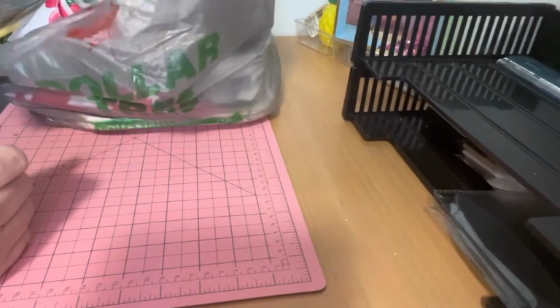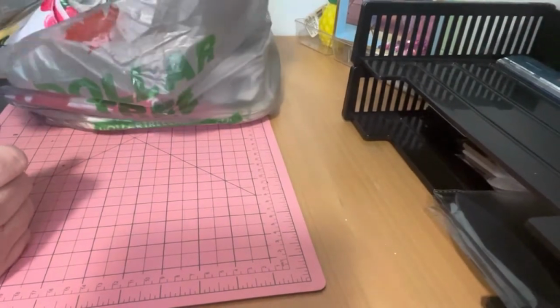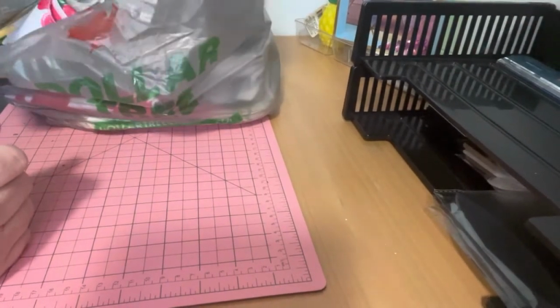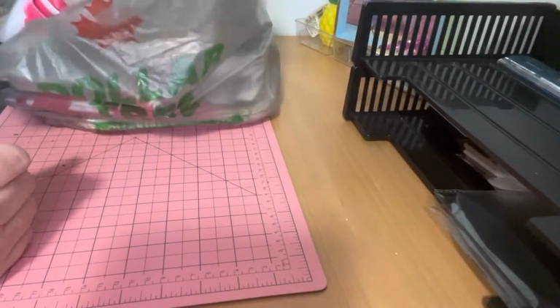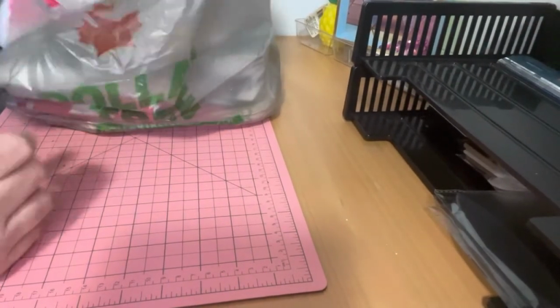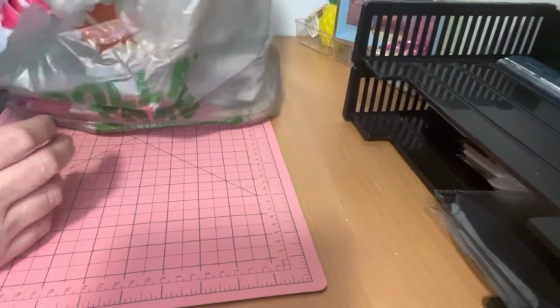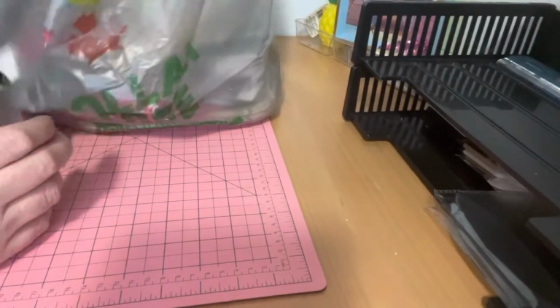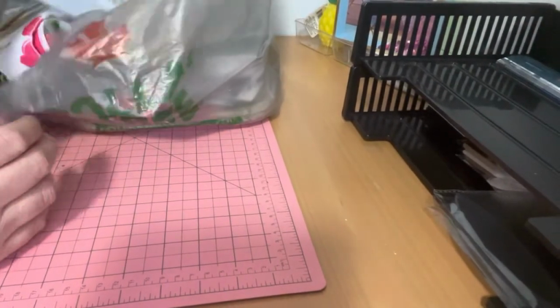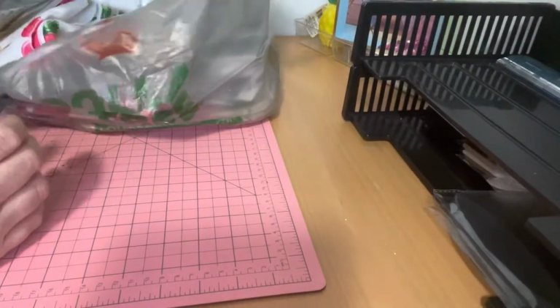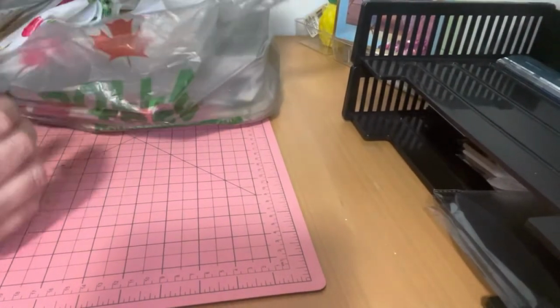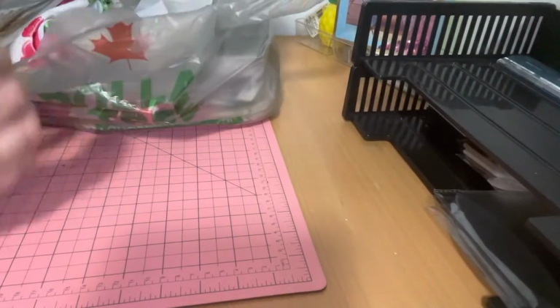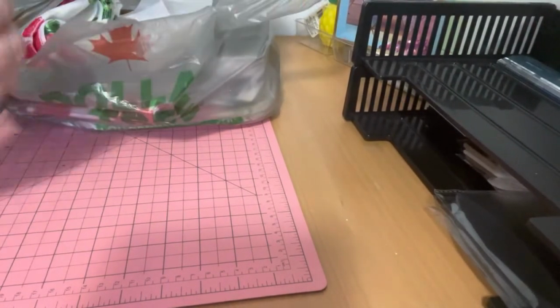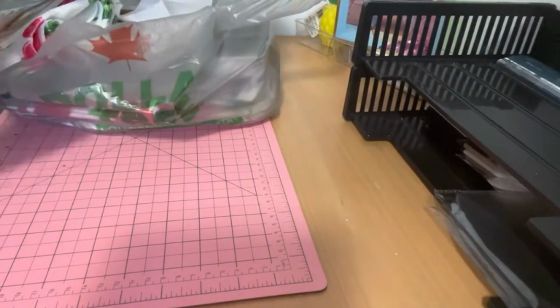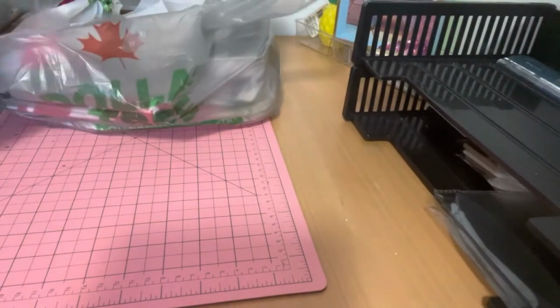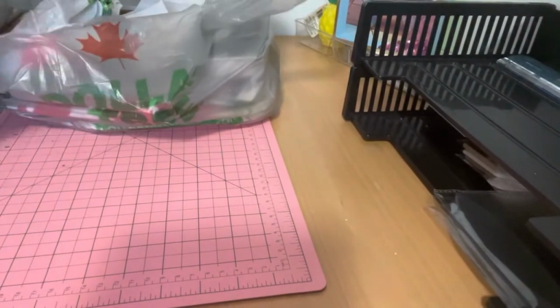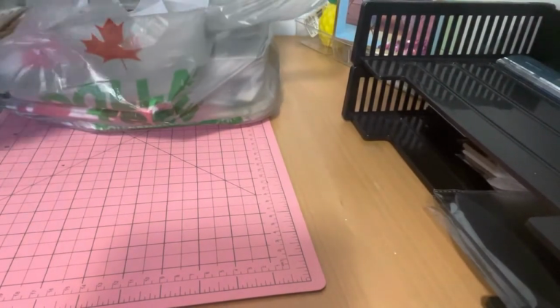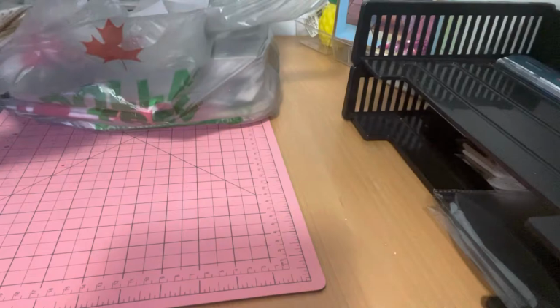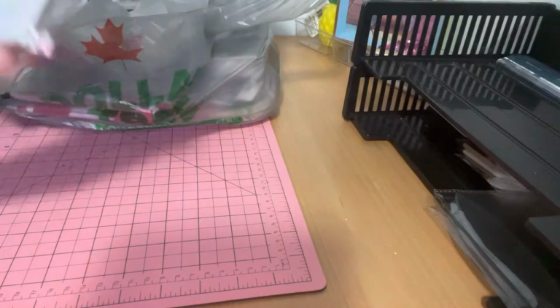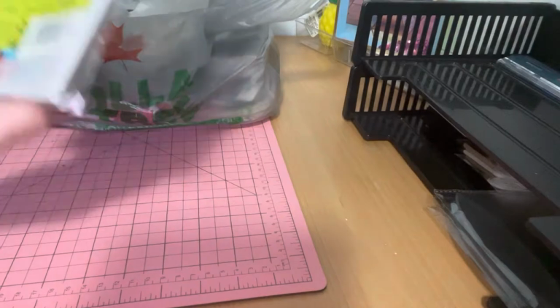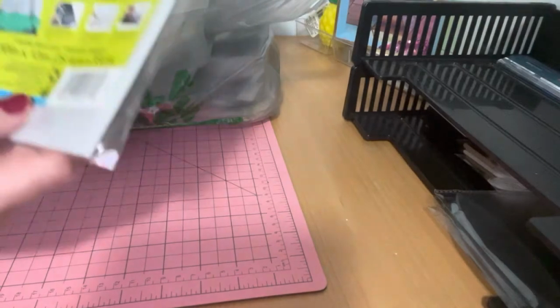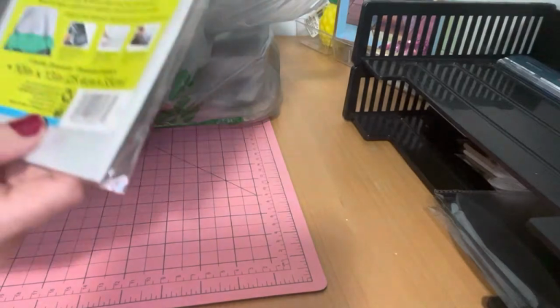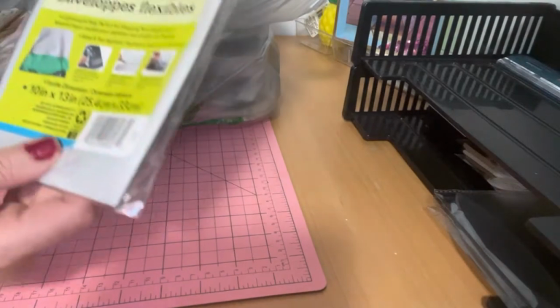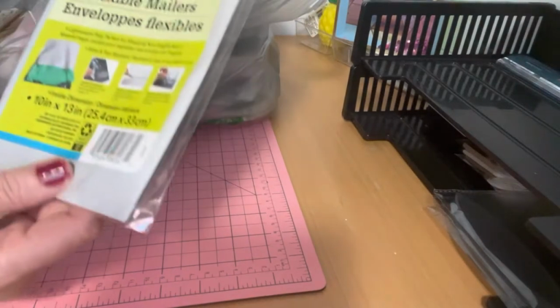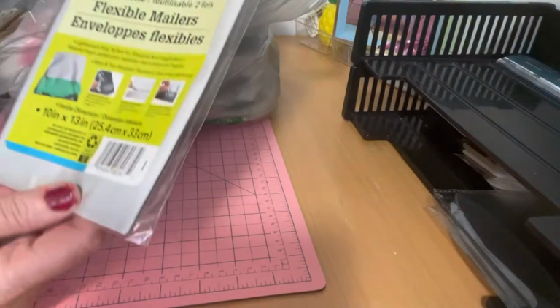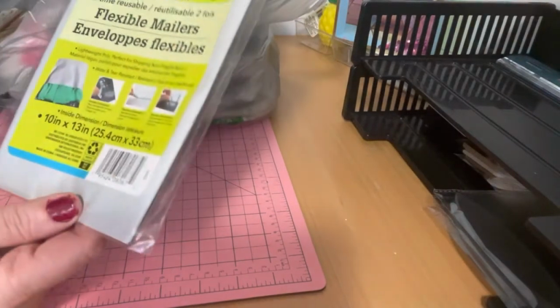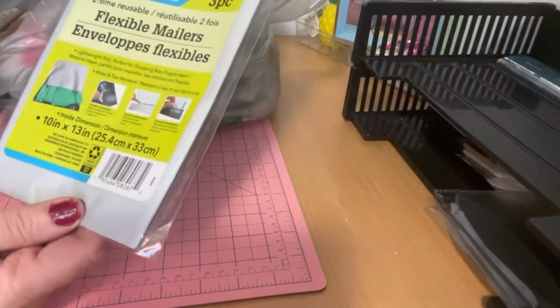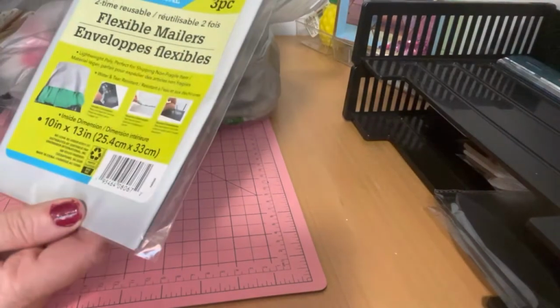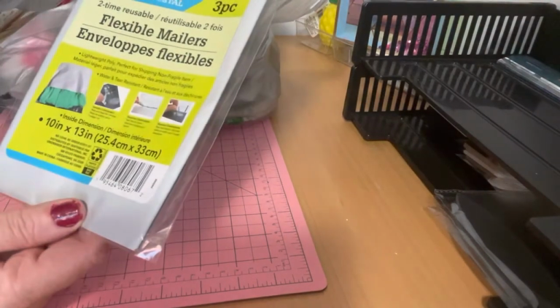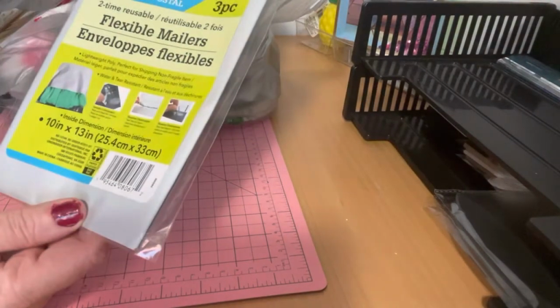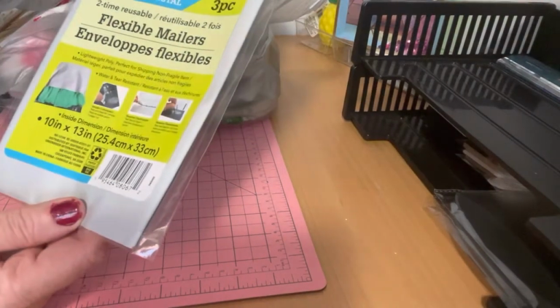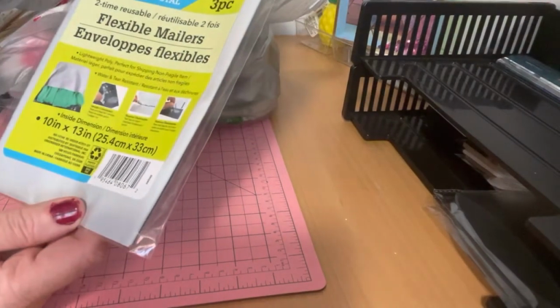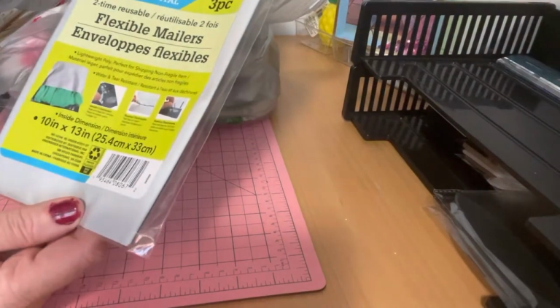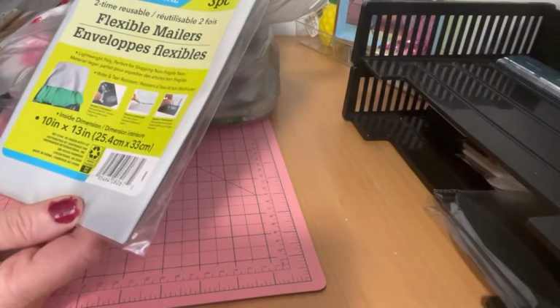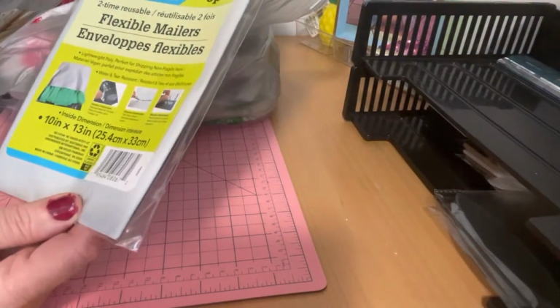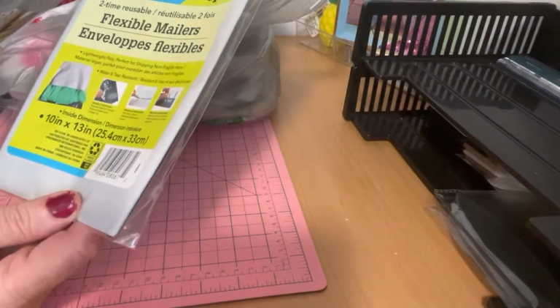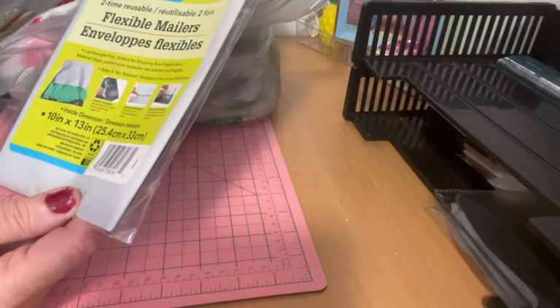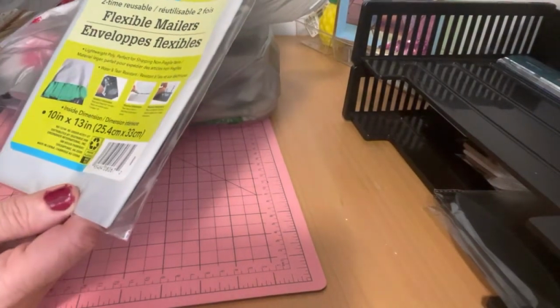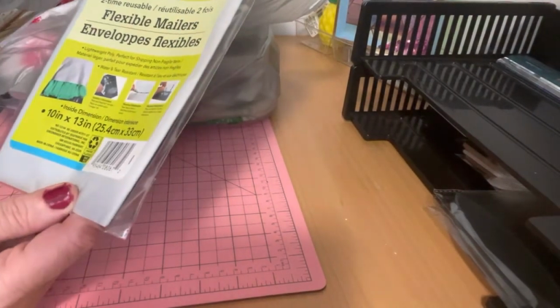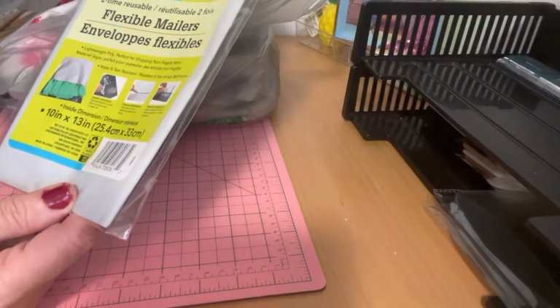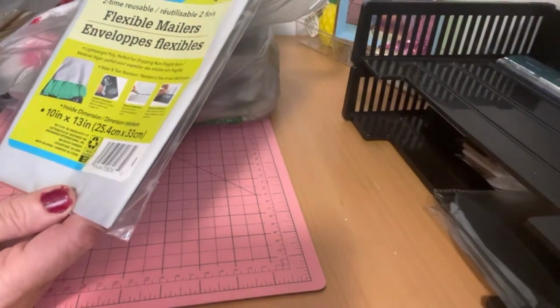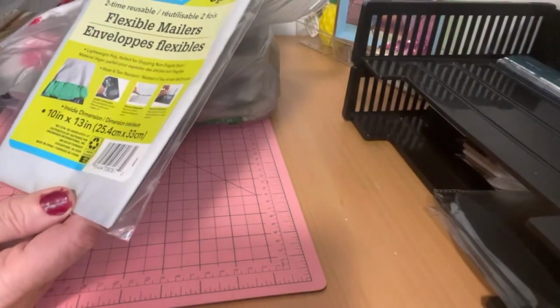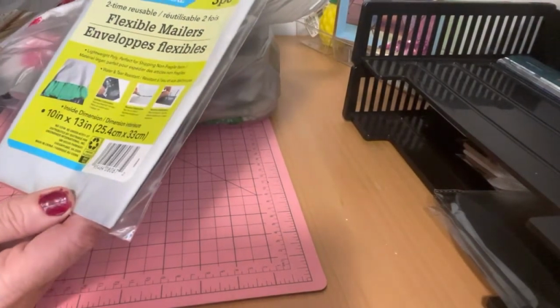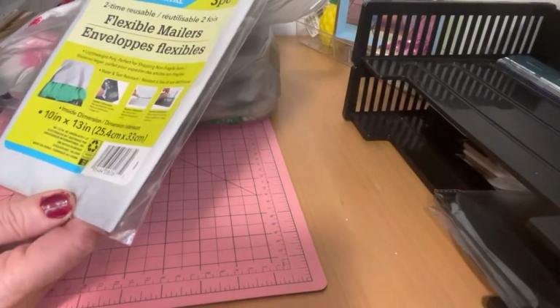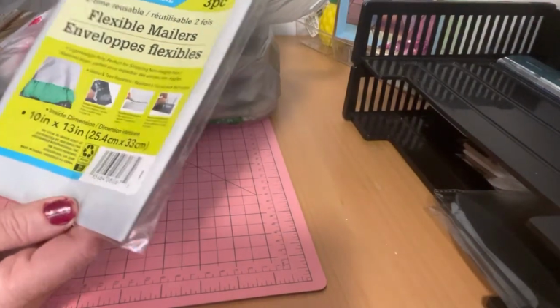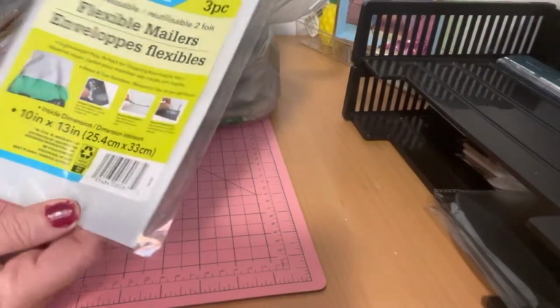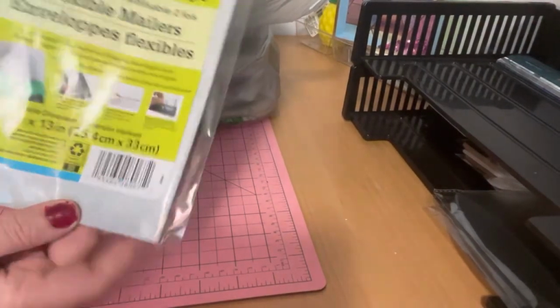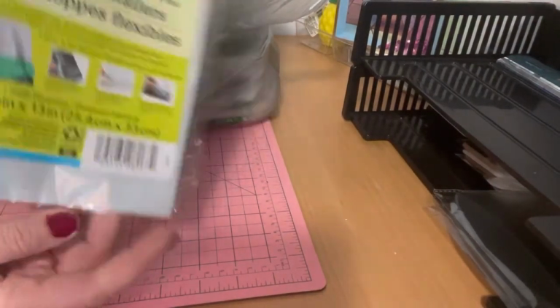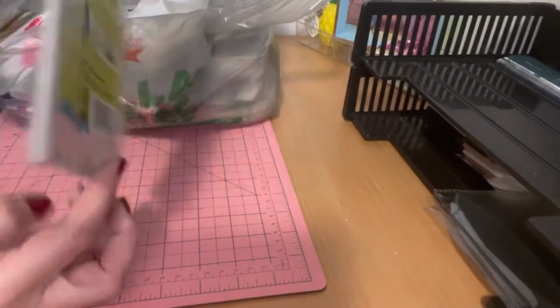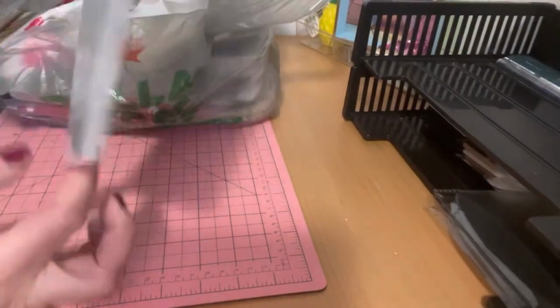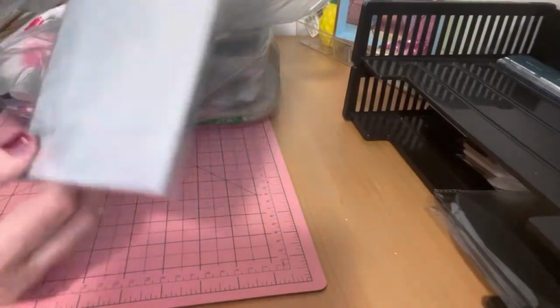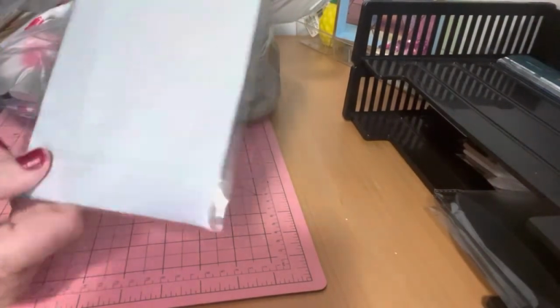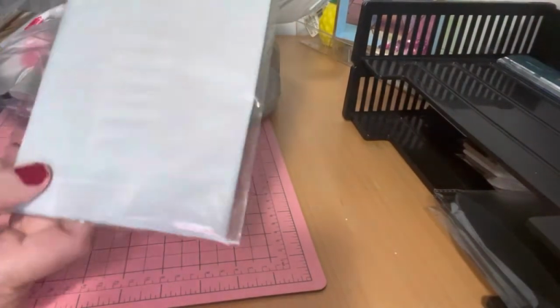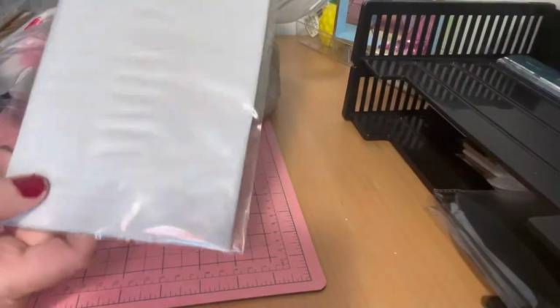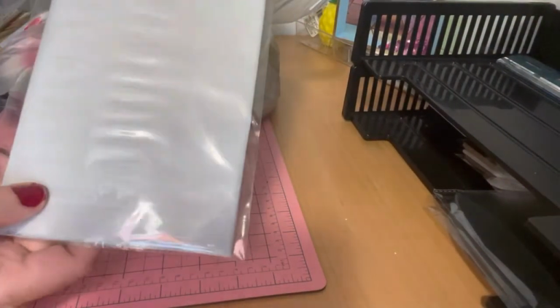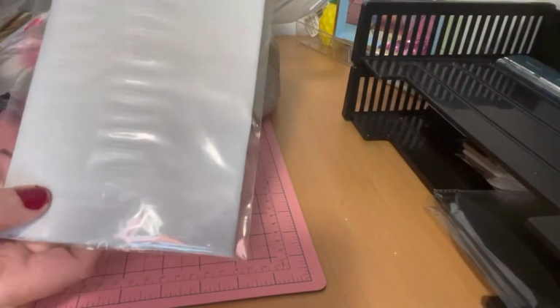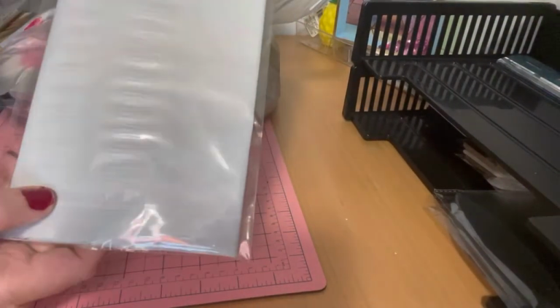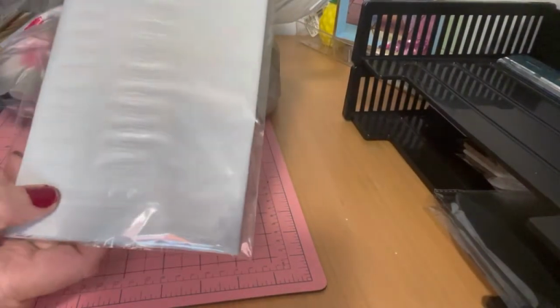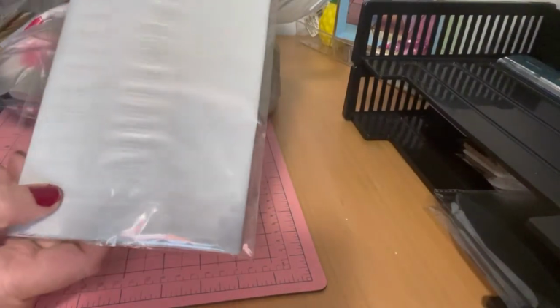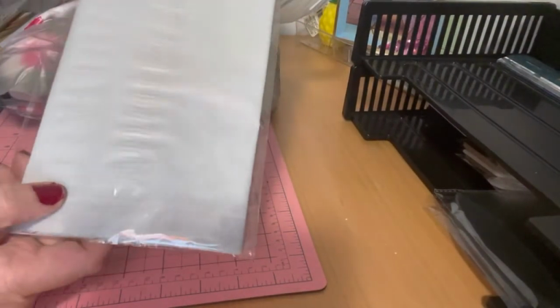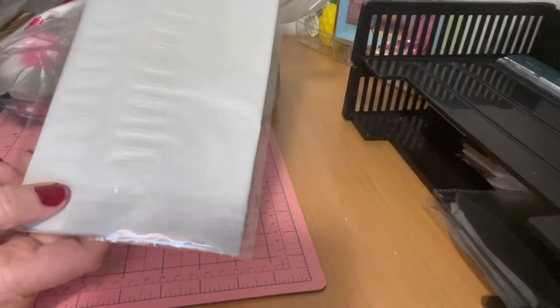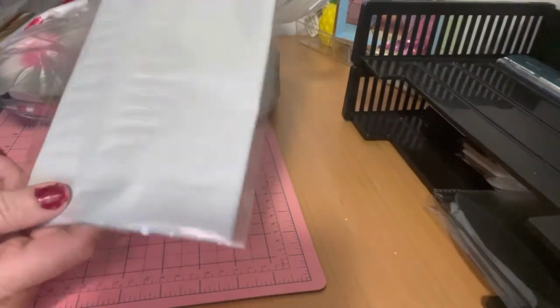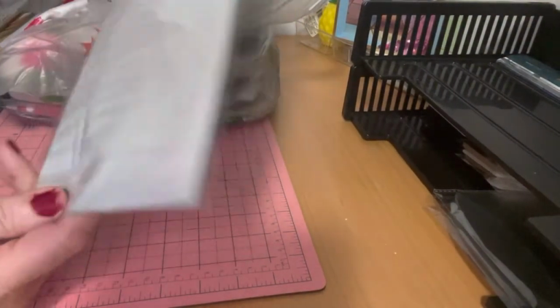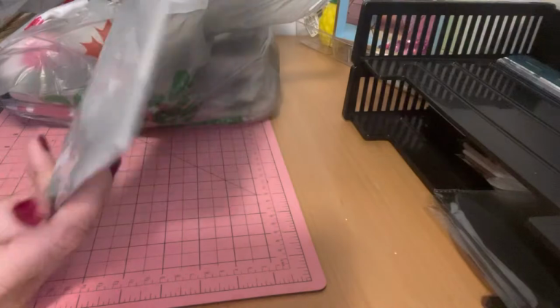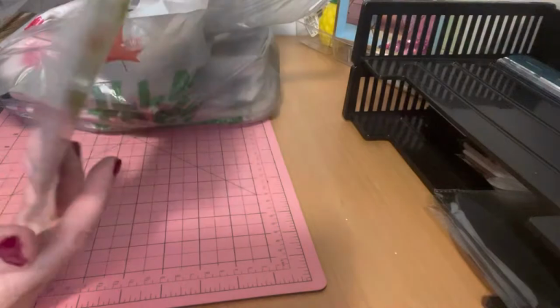To start off with, I found these flexible mailers. There are three pieces. I thought that would come in handy to ship out Happy Mail.